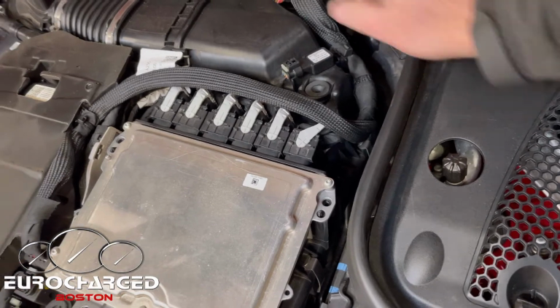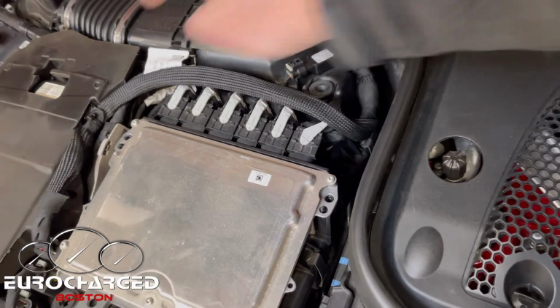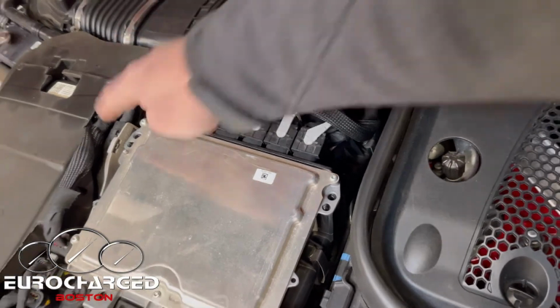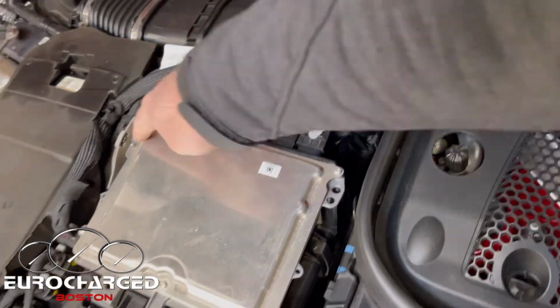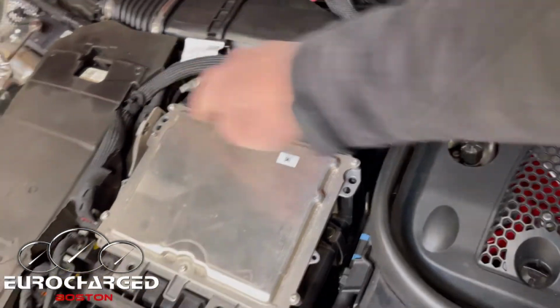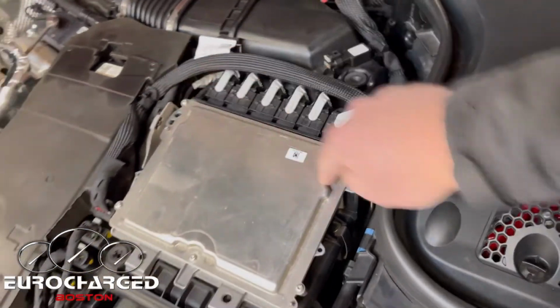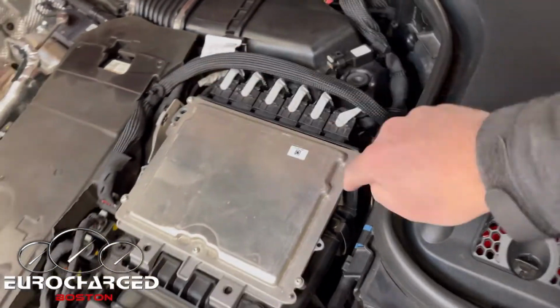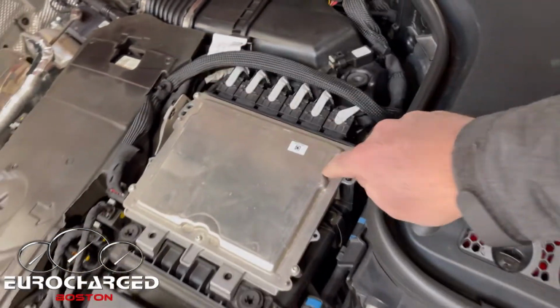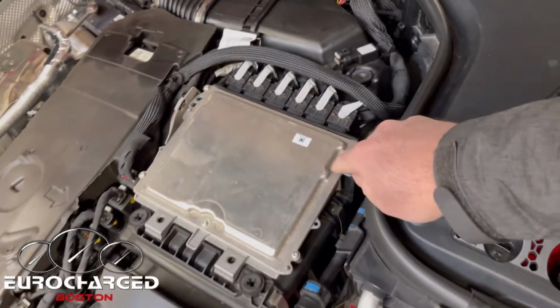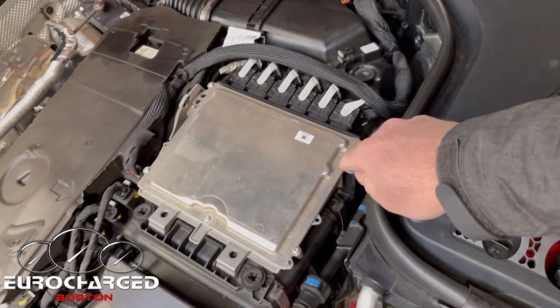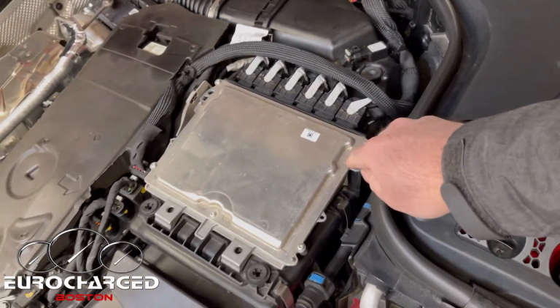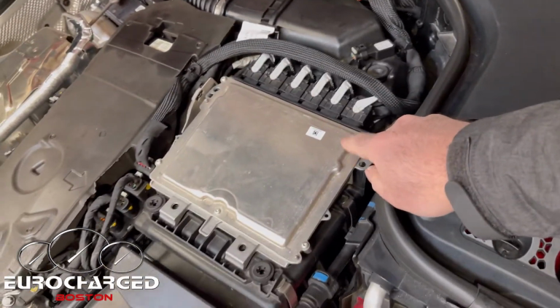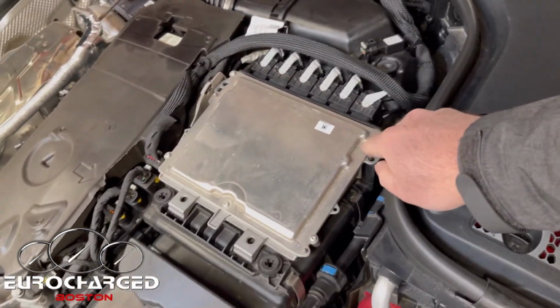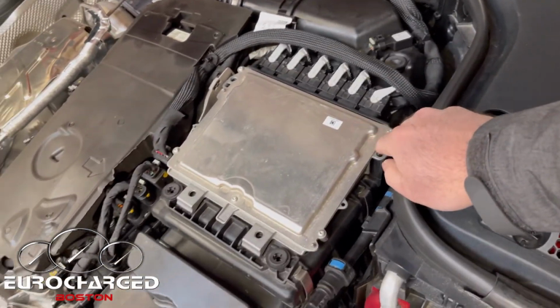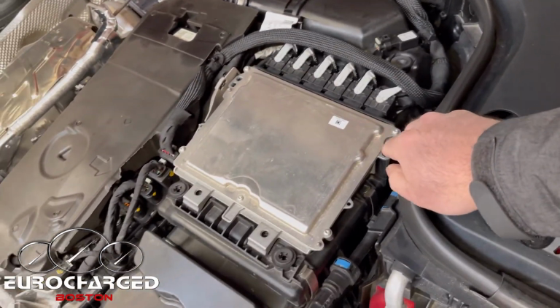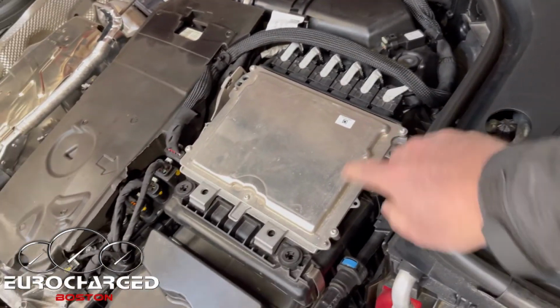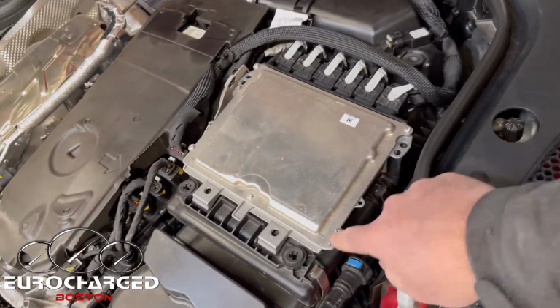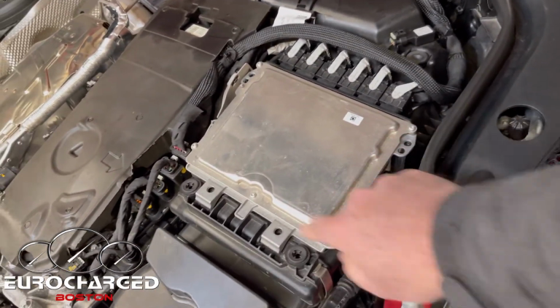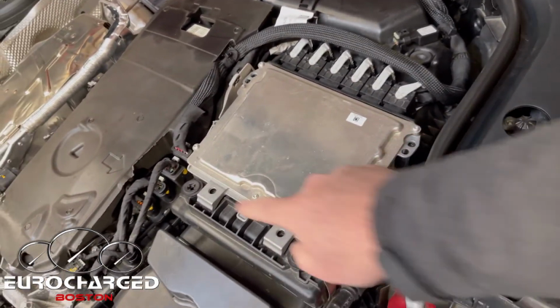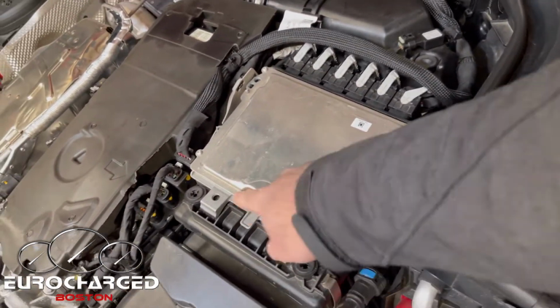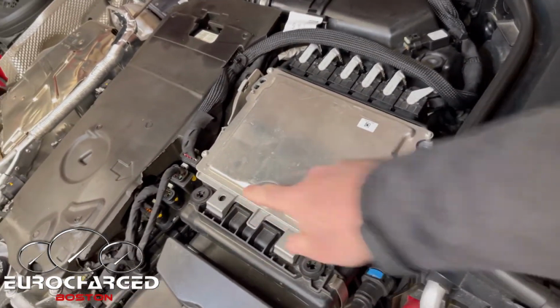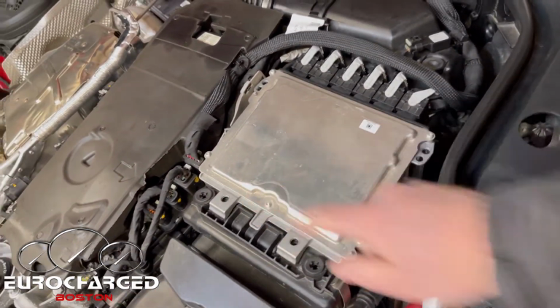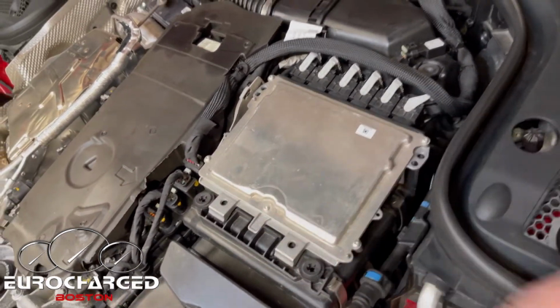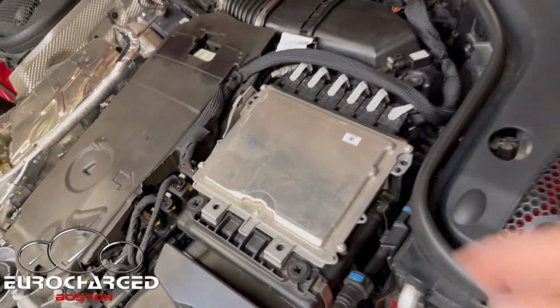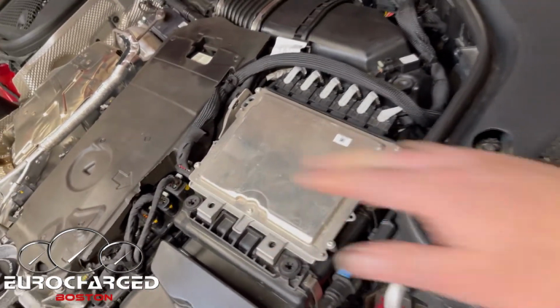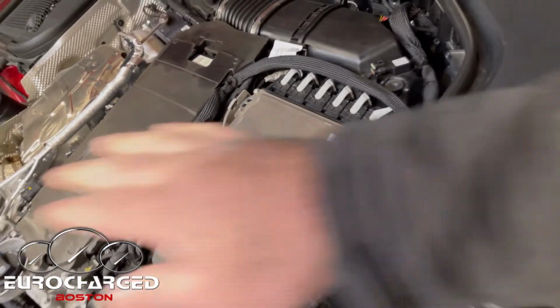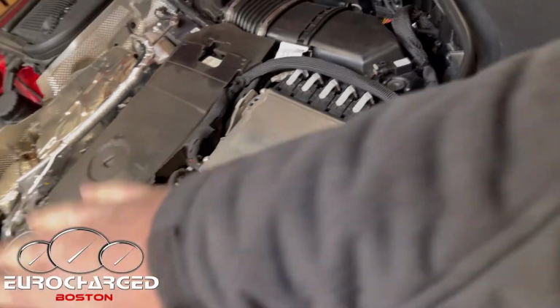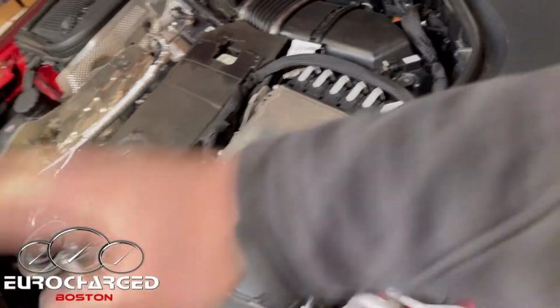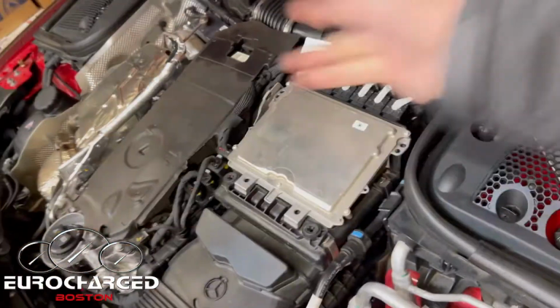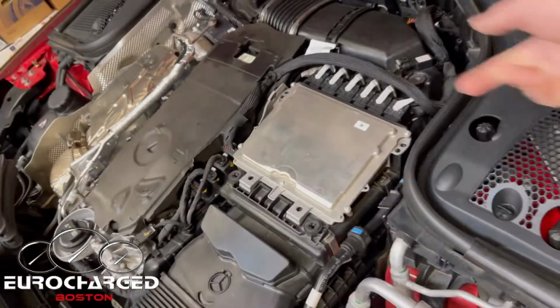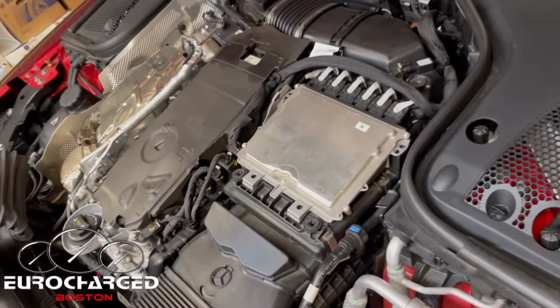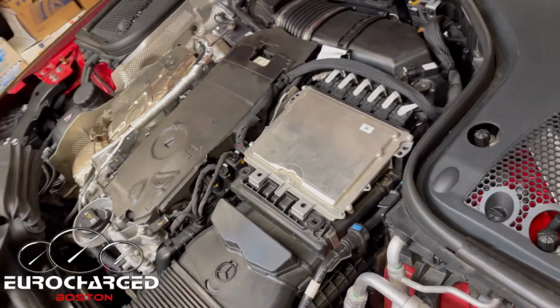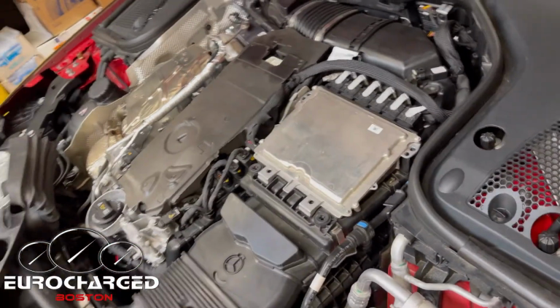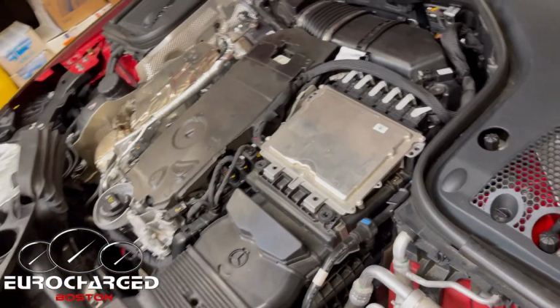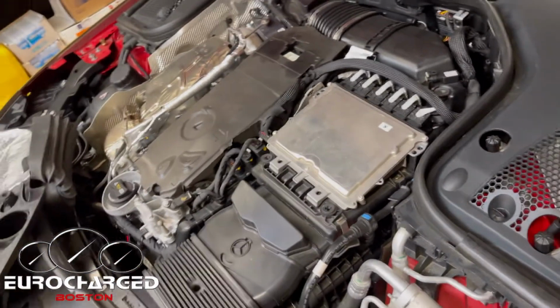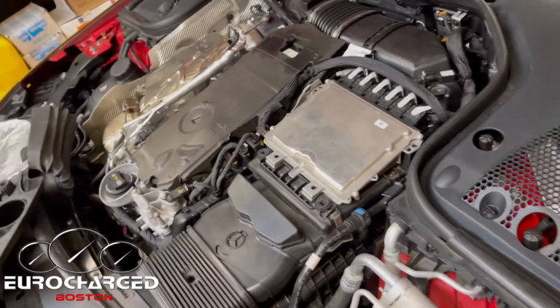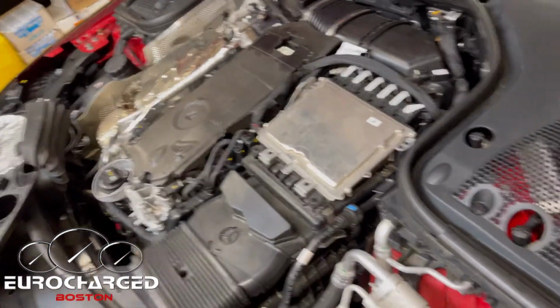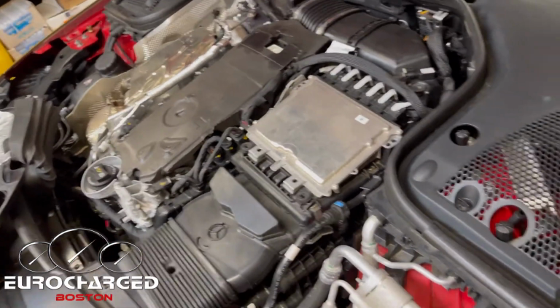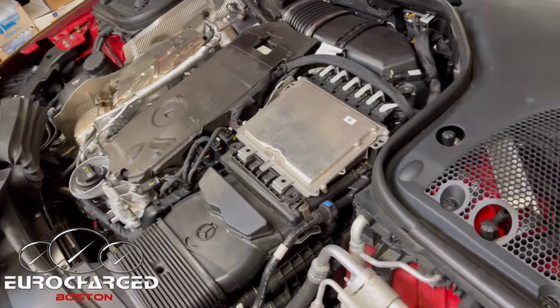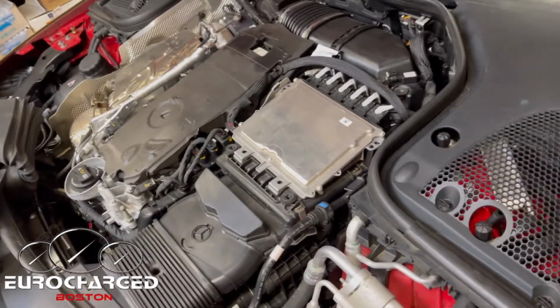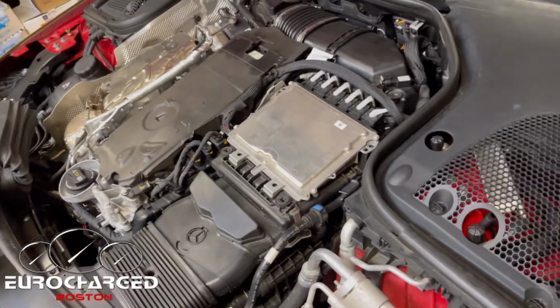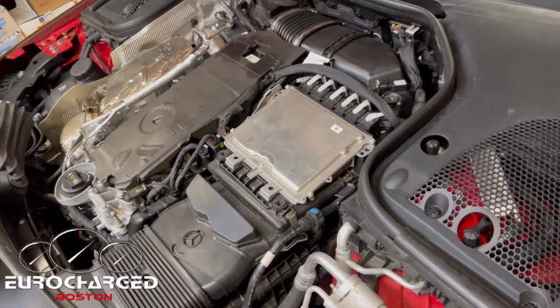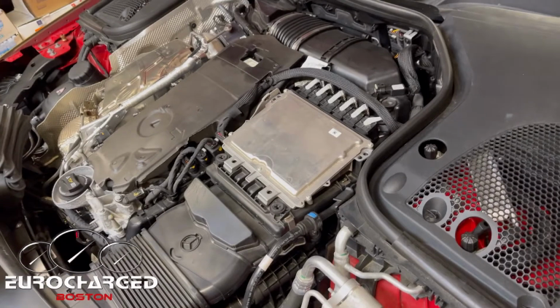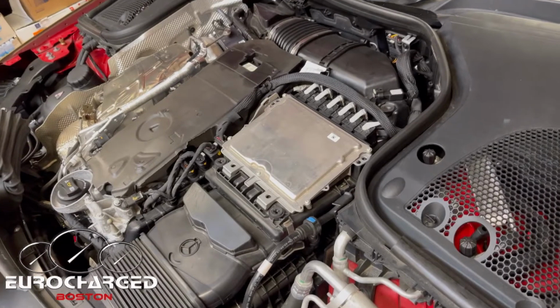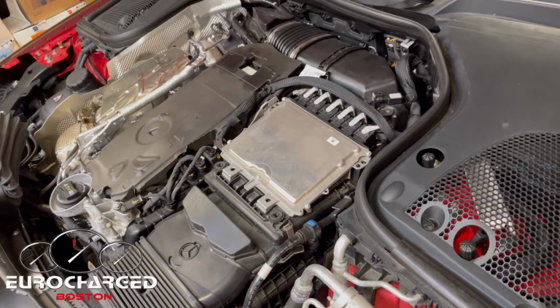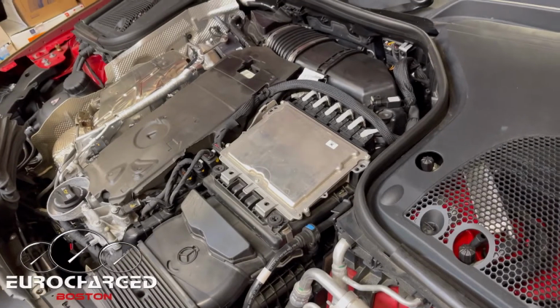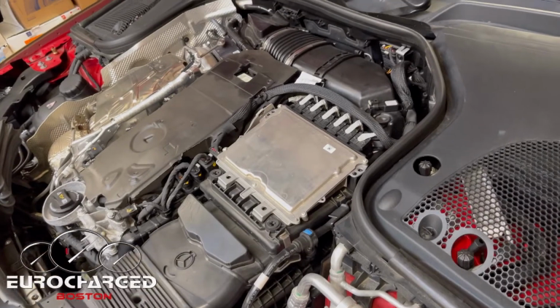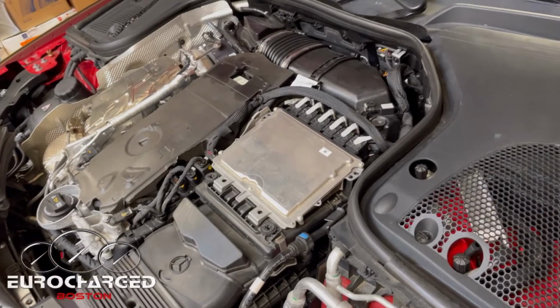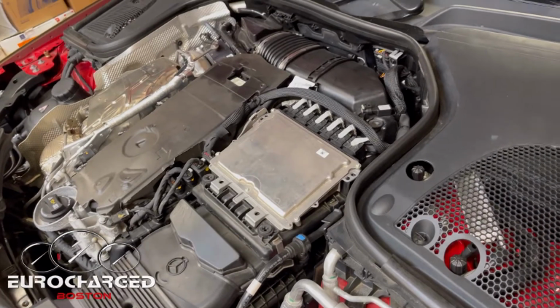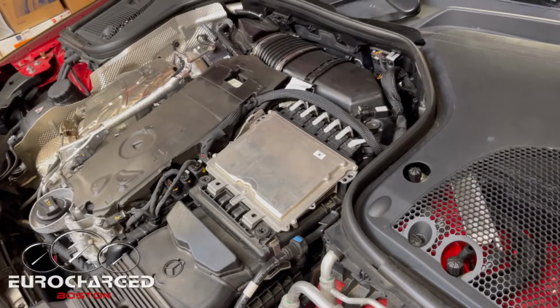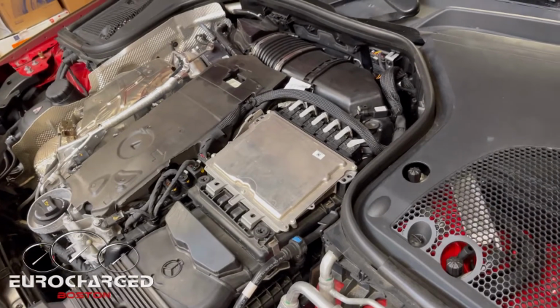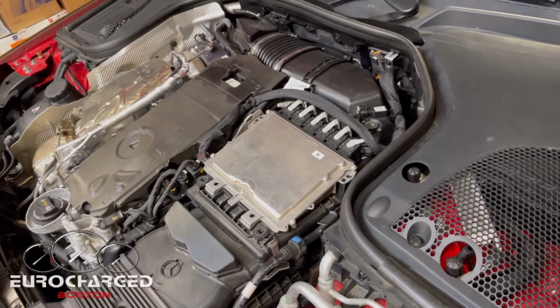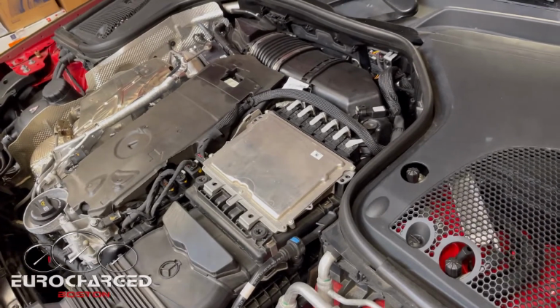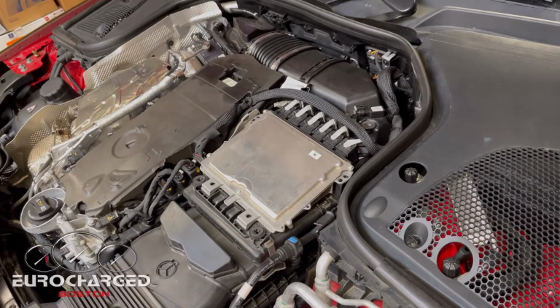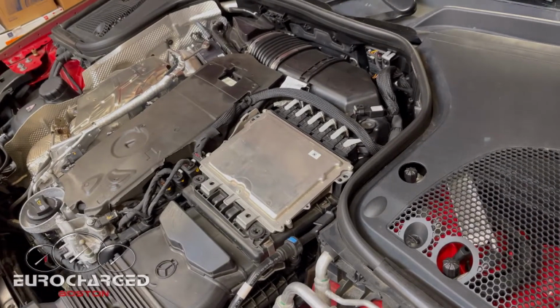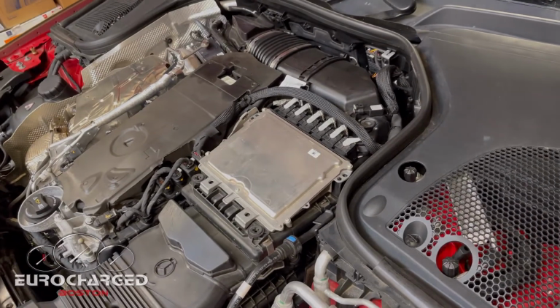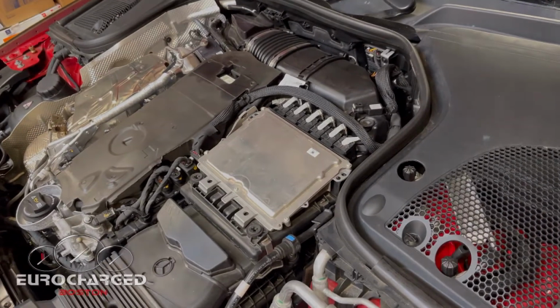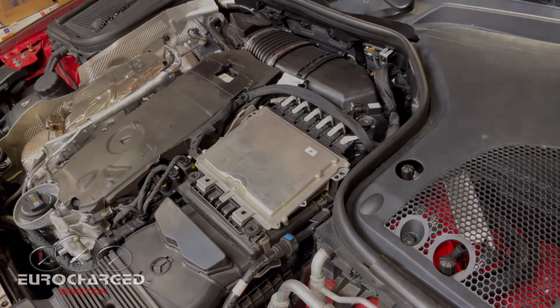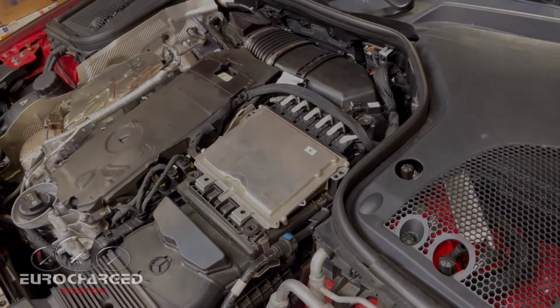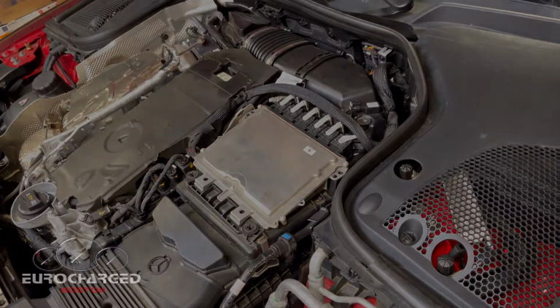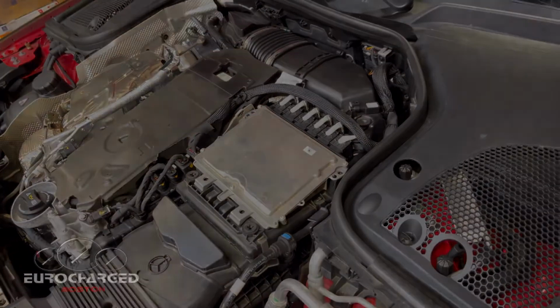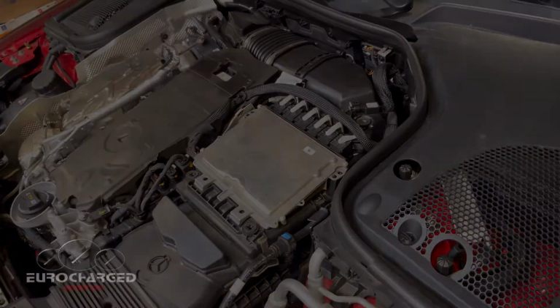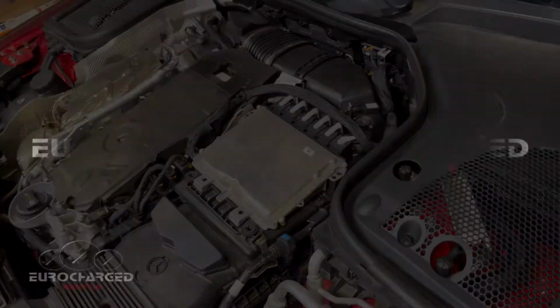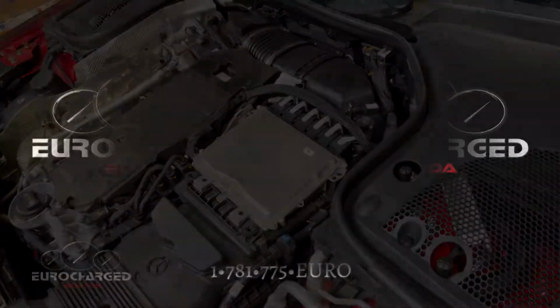Put the bolts or screws back in, put the engine cover back in, and you are good to go. Good luck!